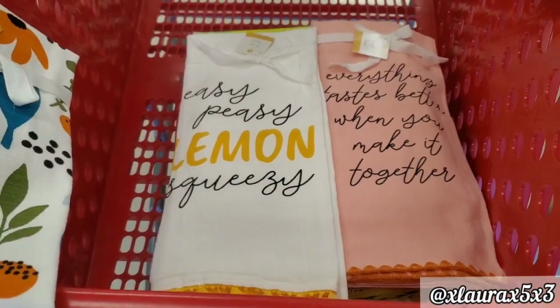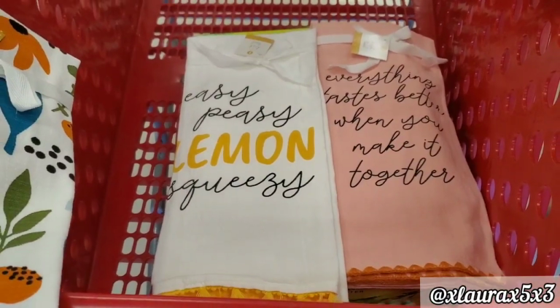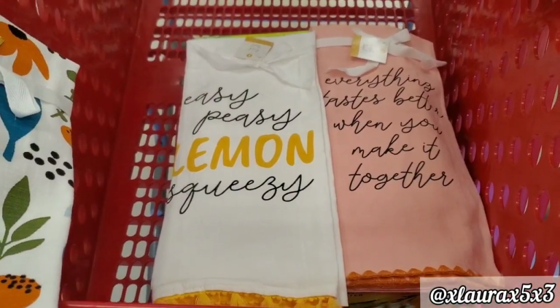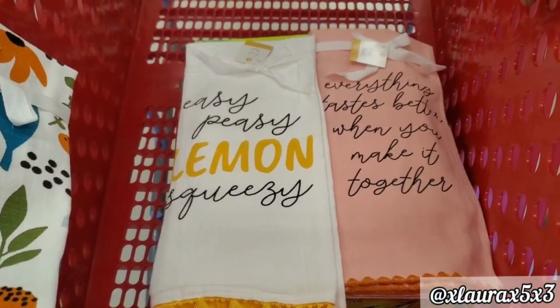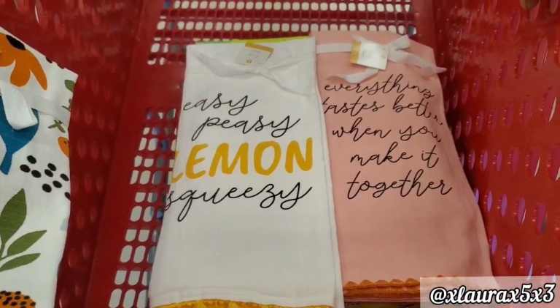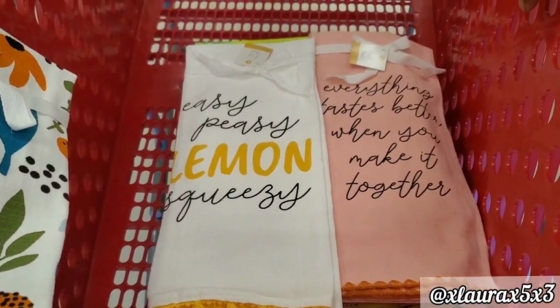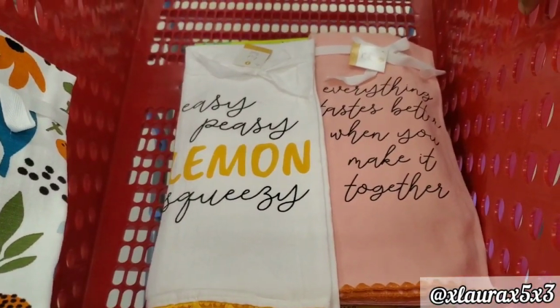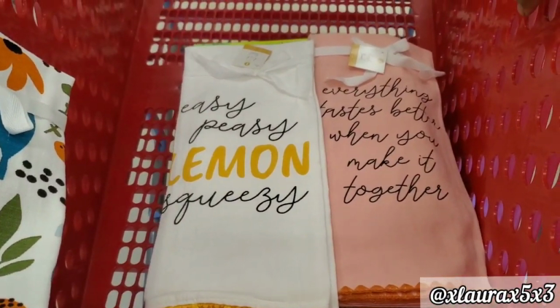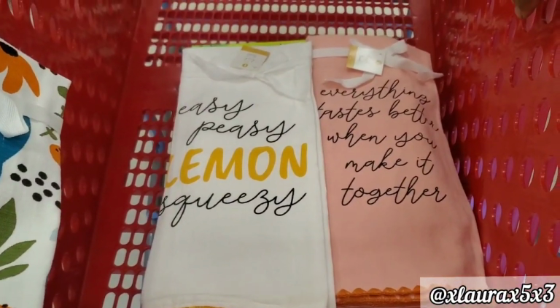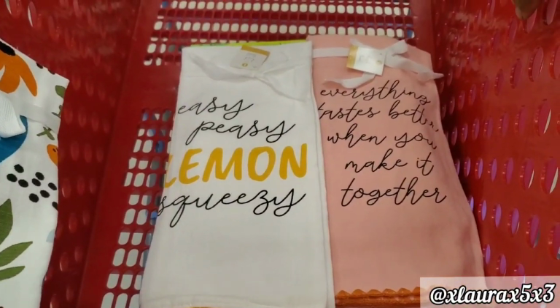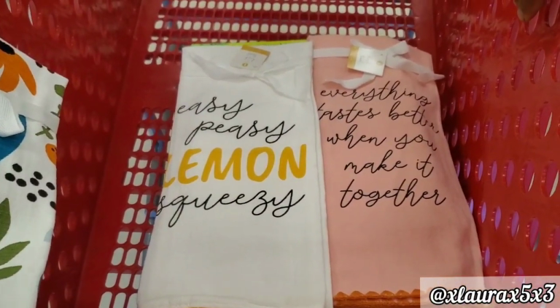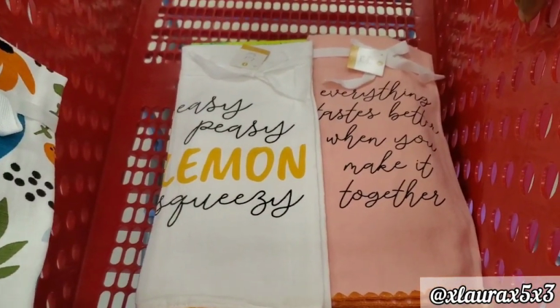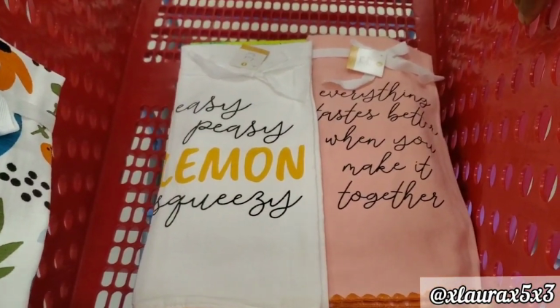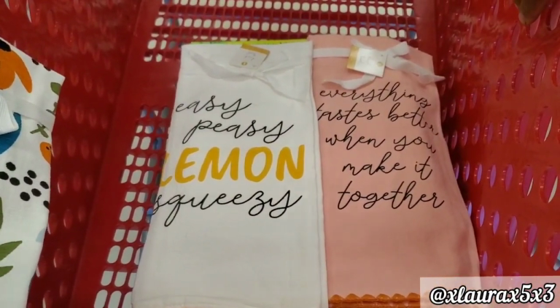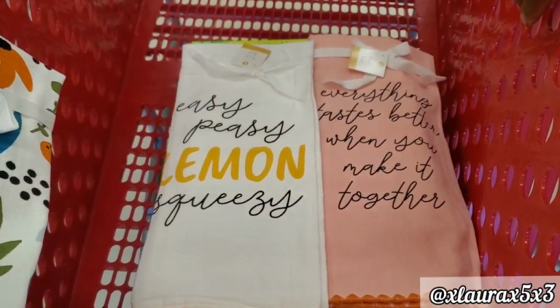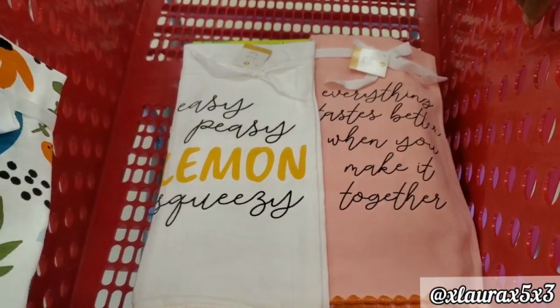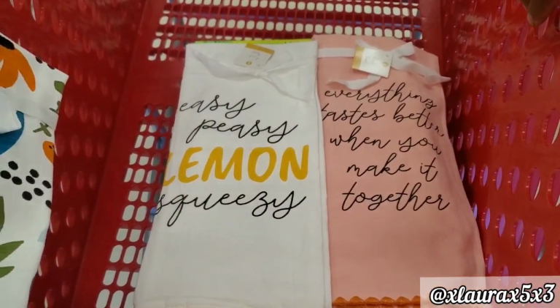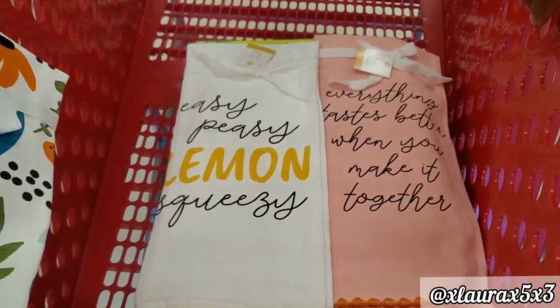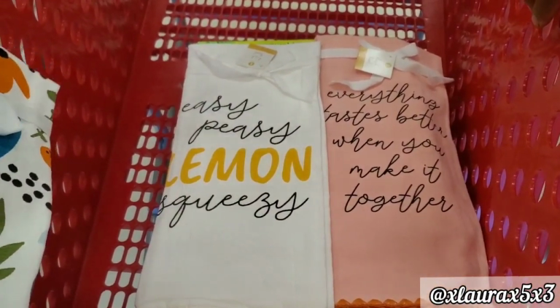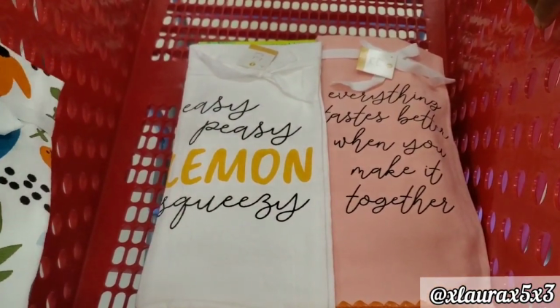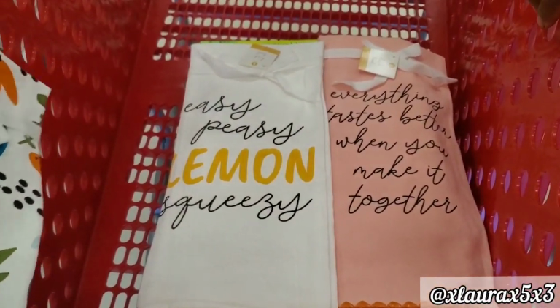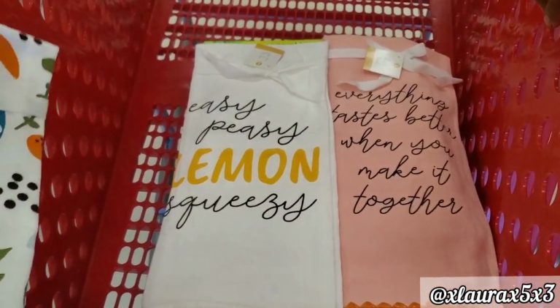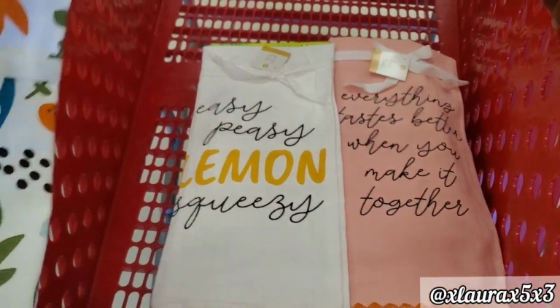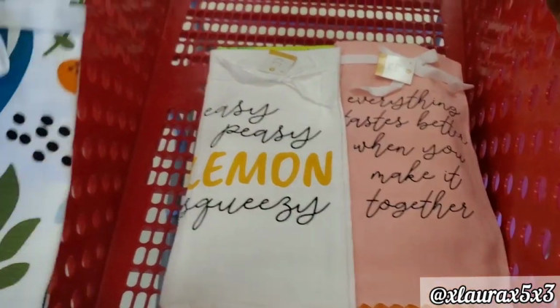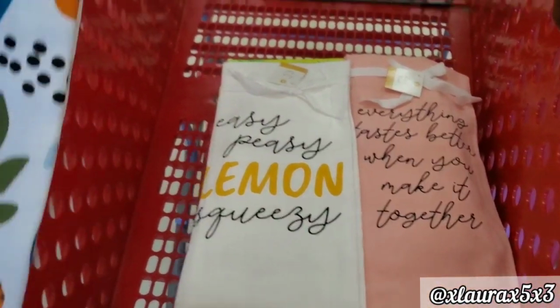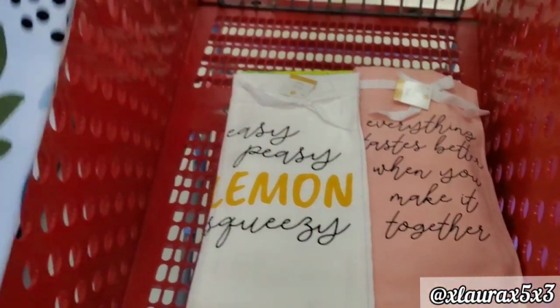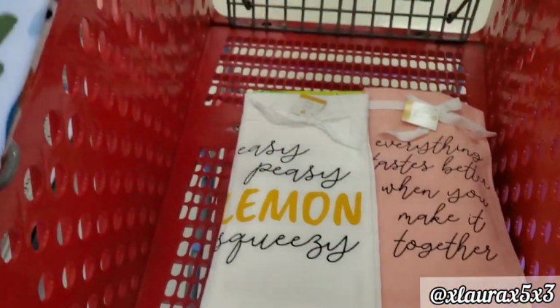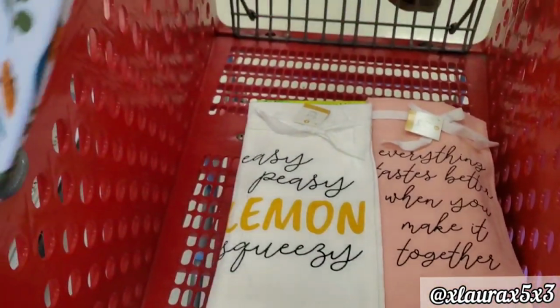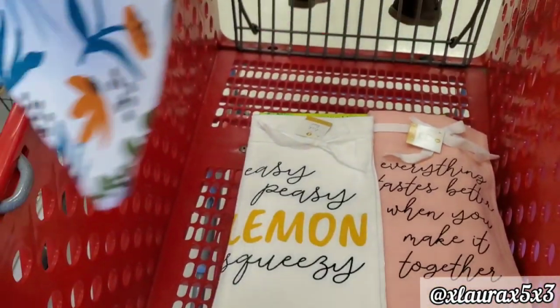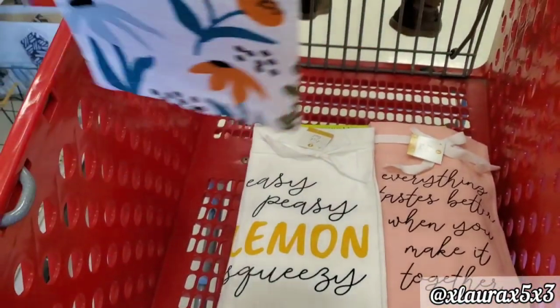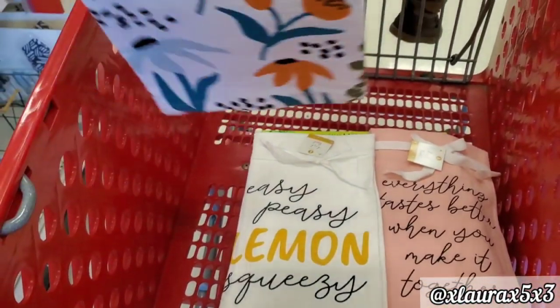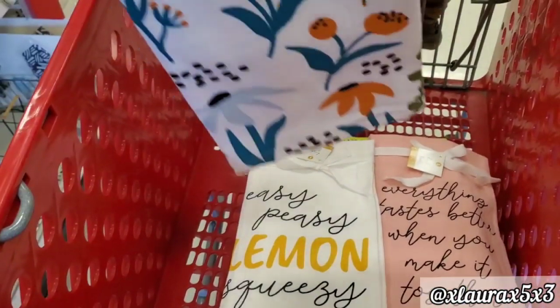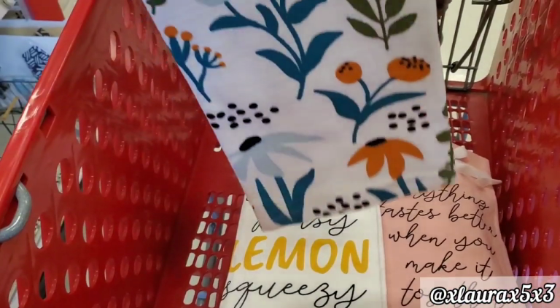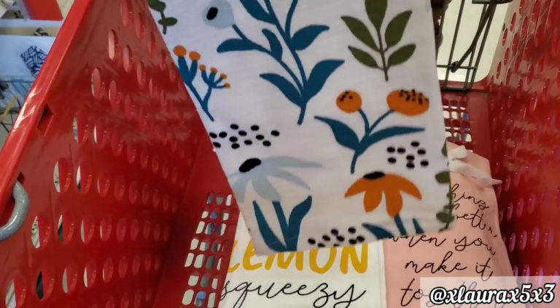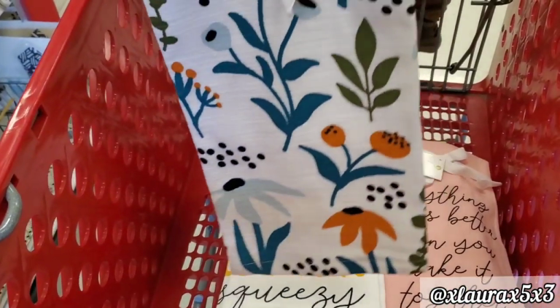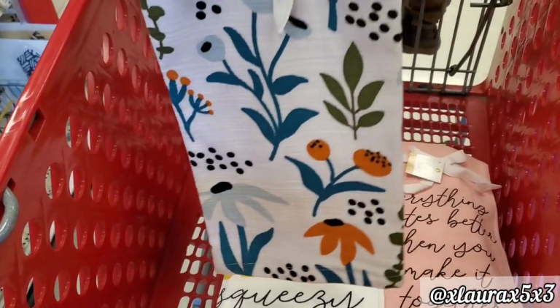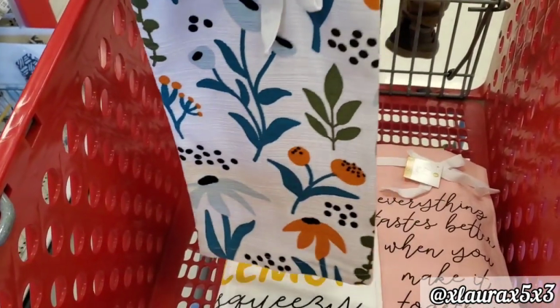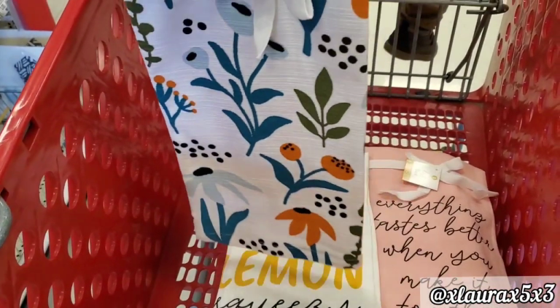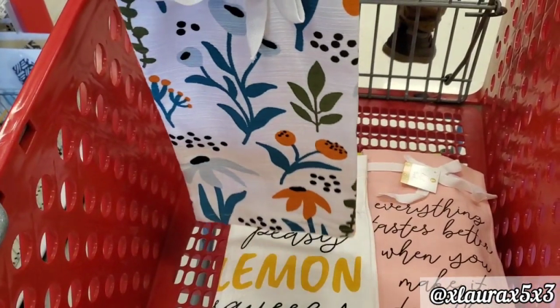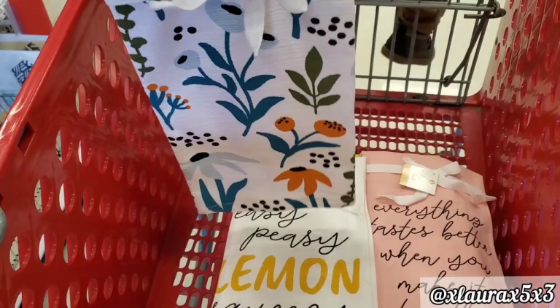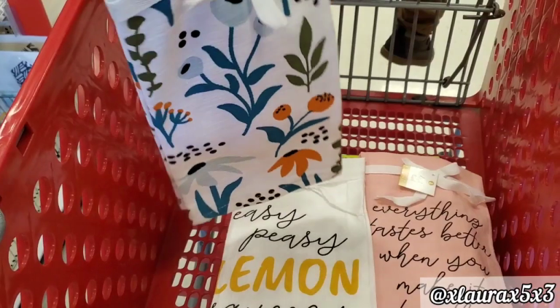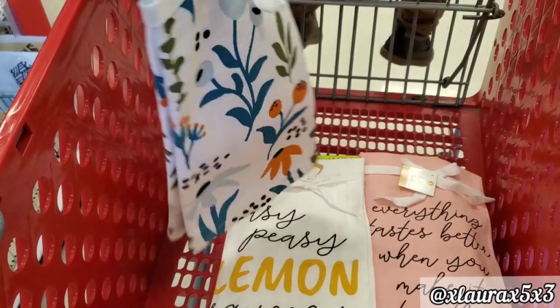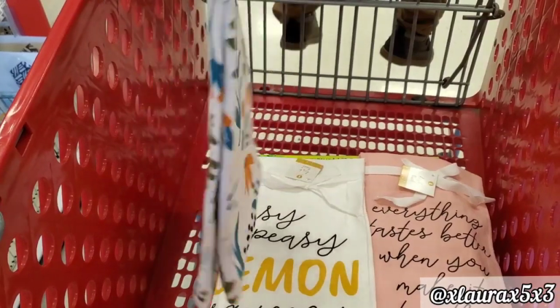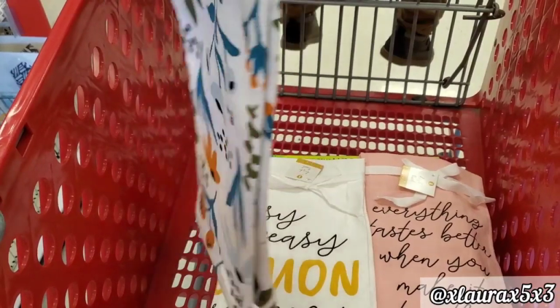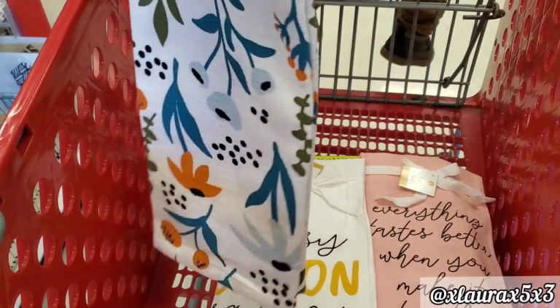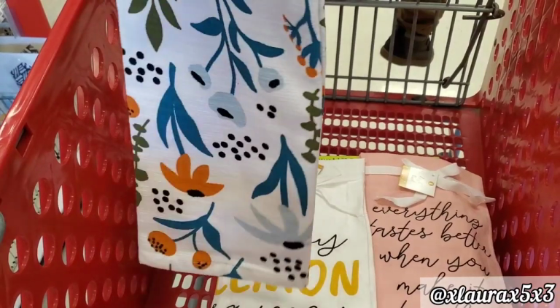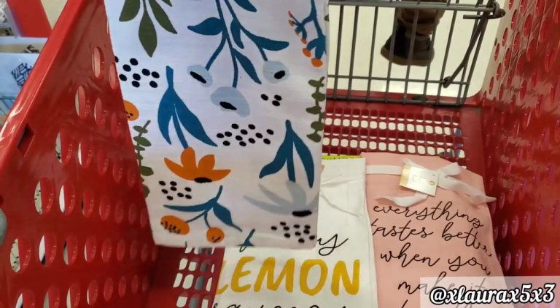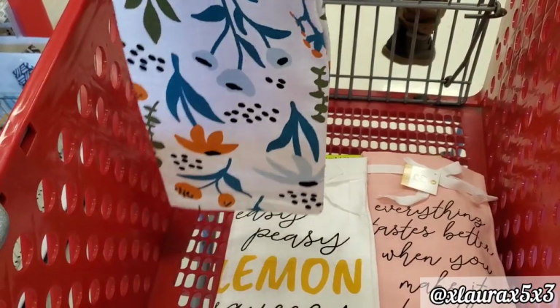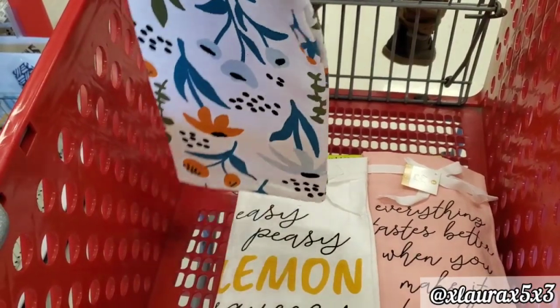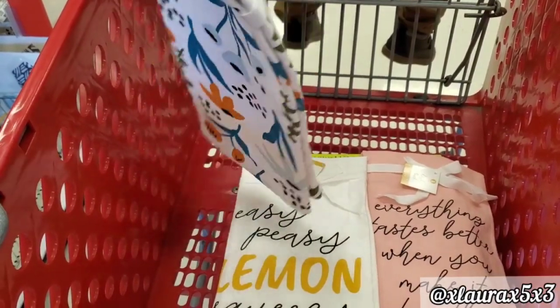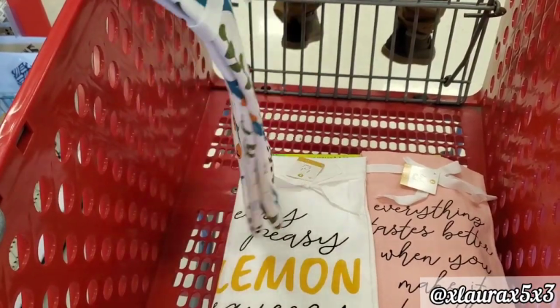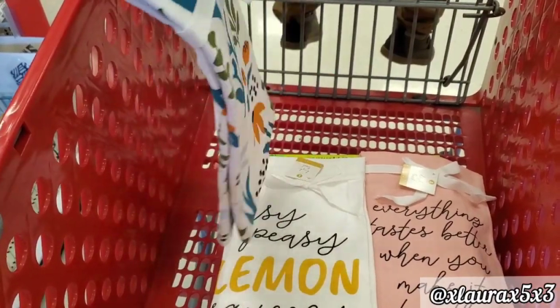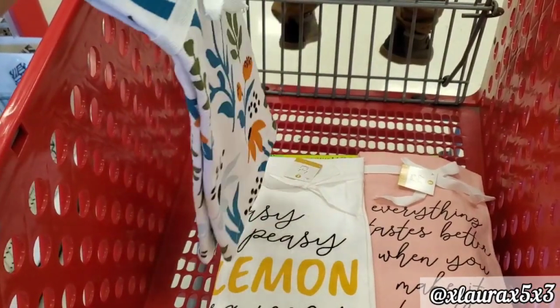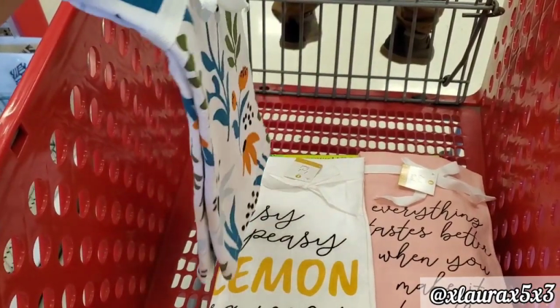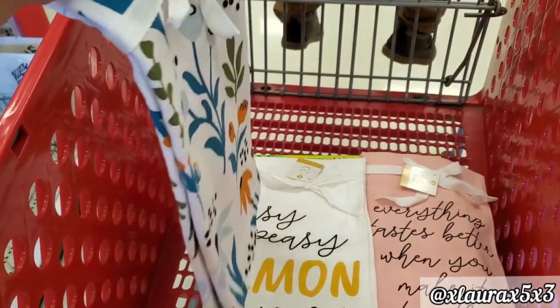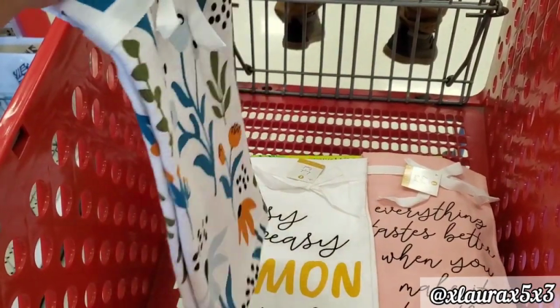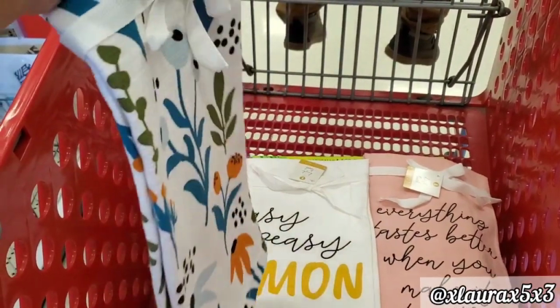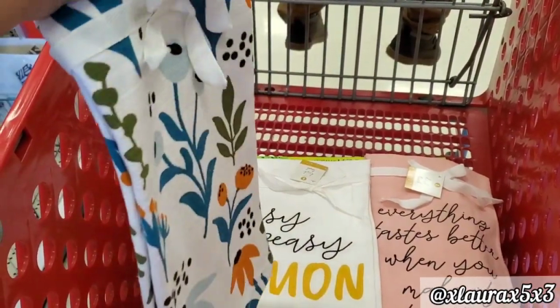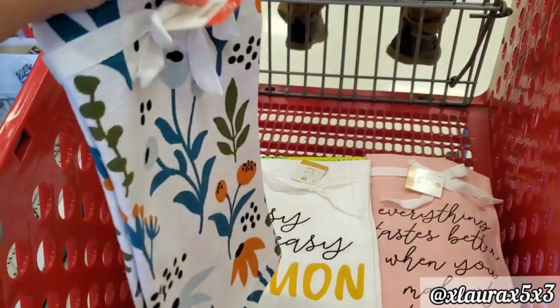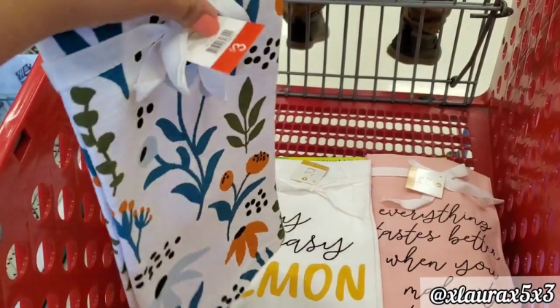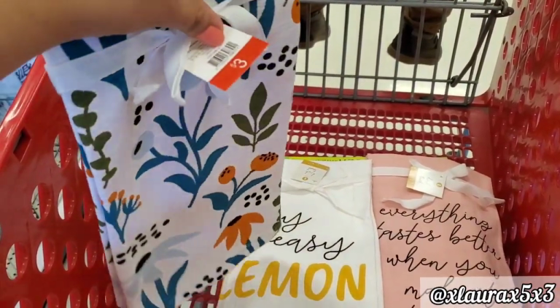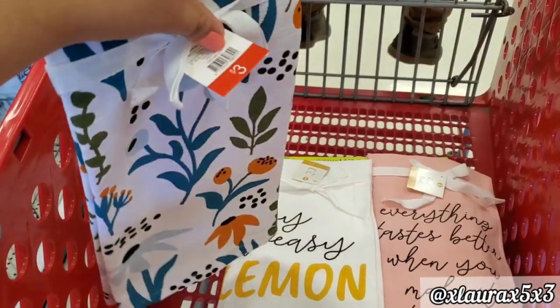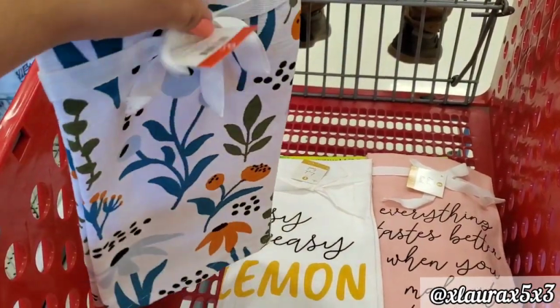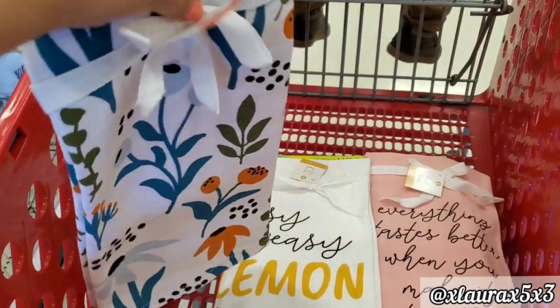And some new towels. This one right here, these are priced $3.